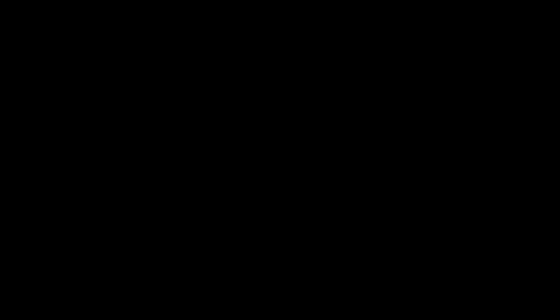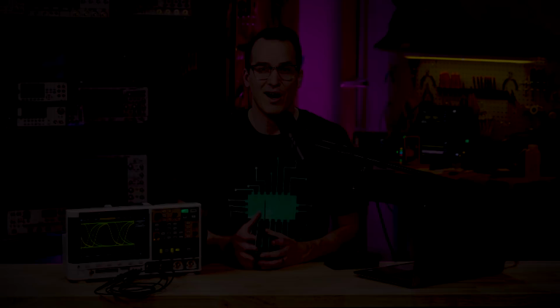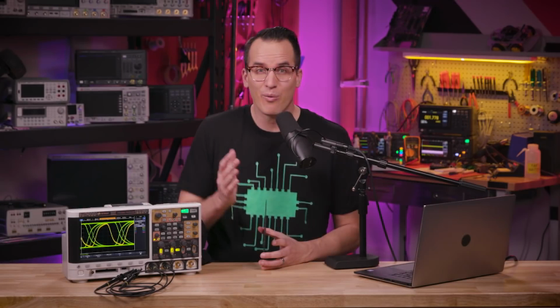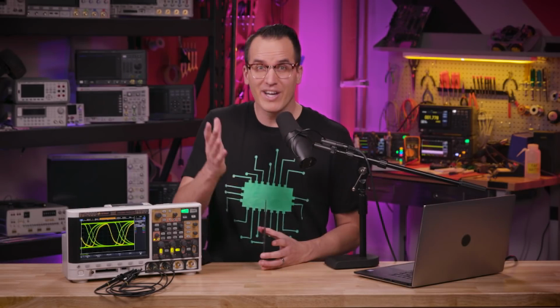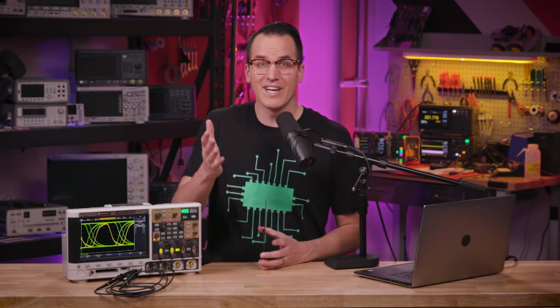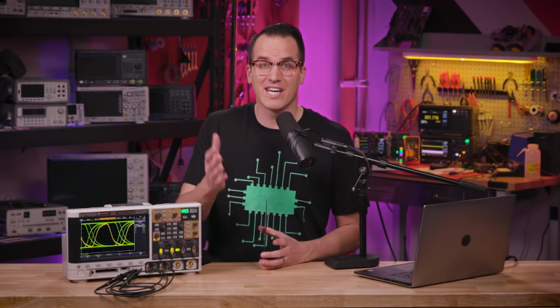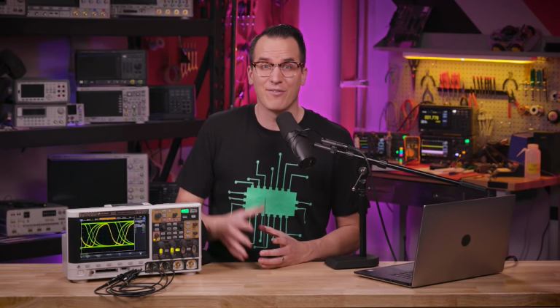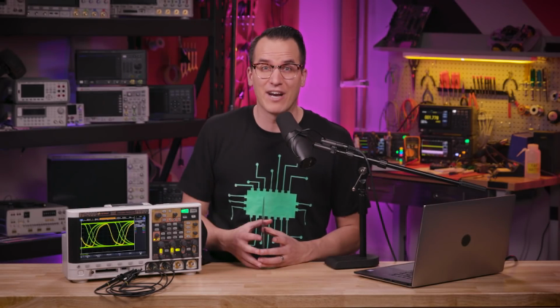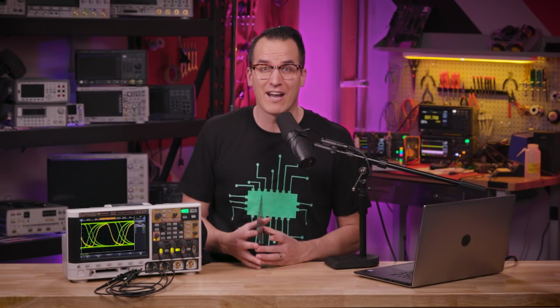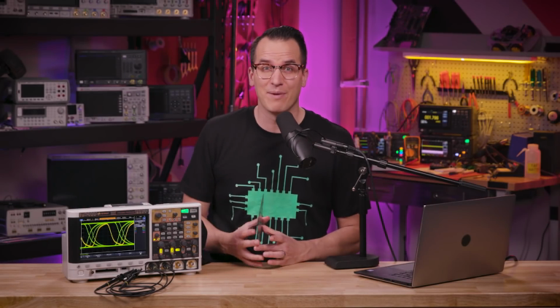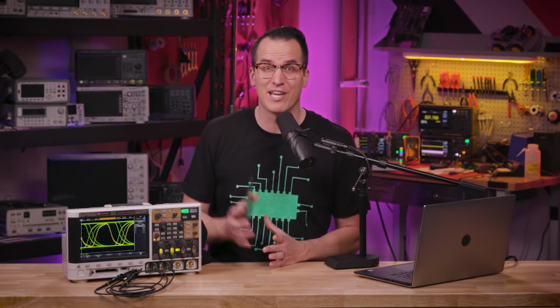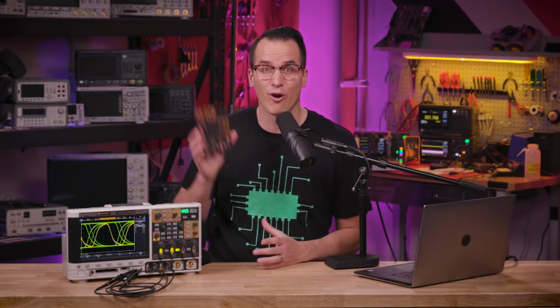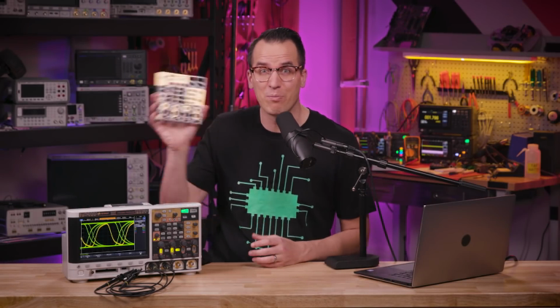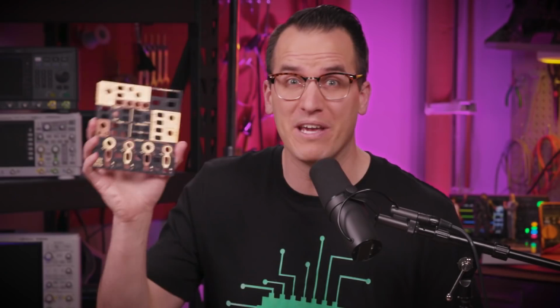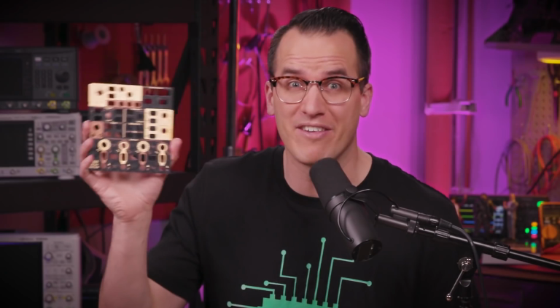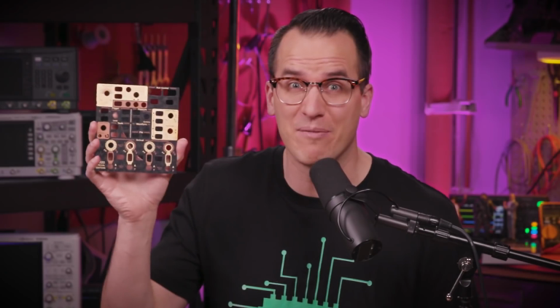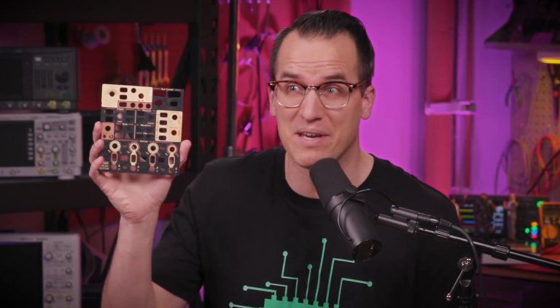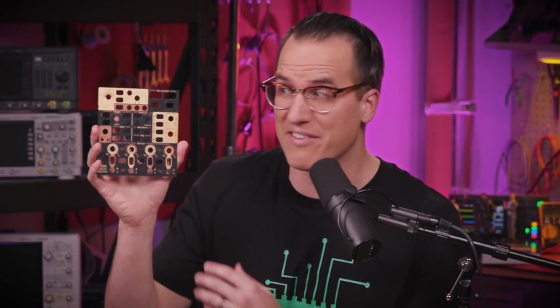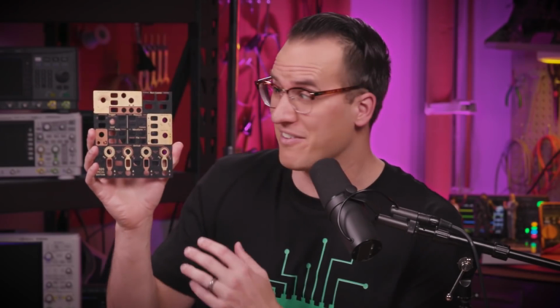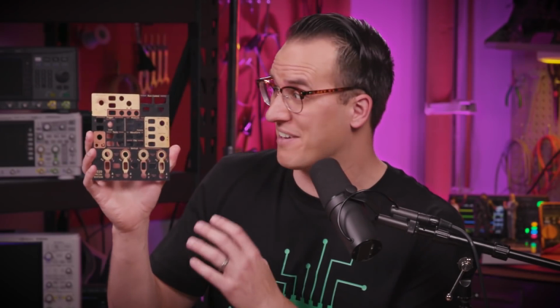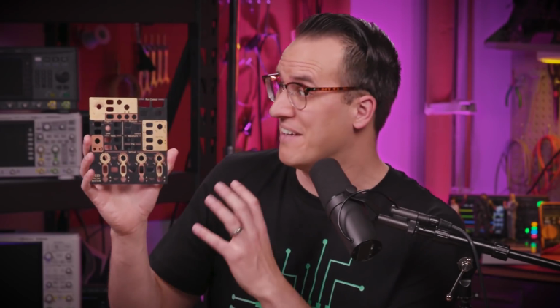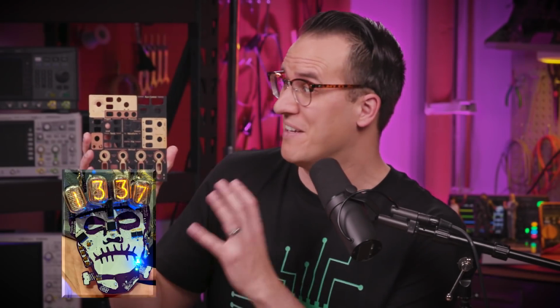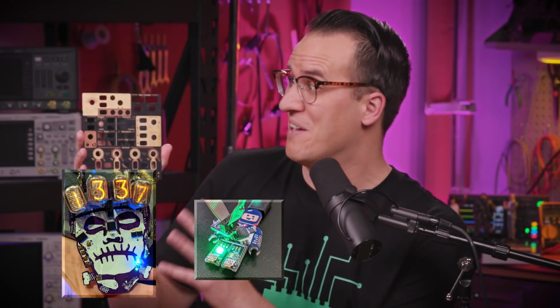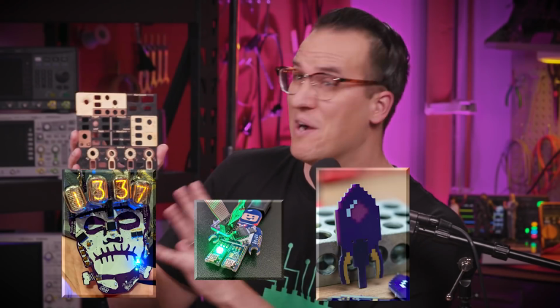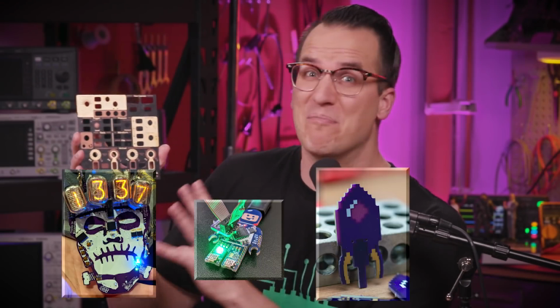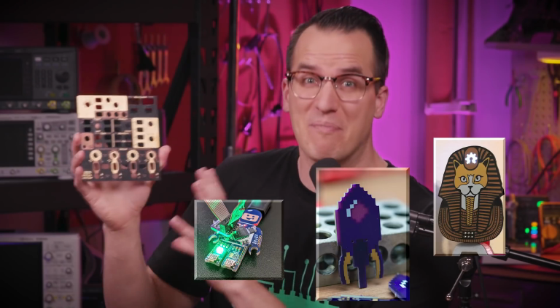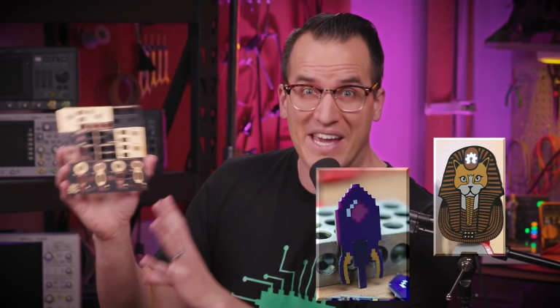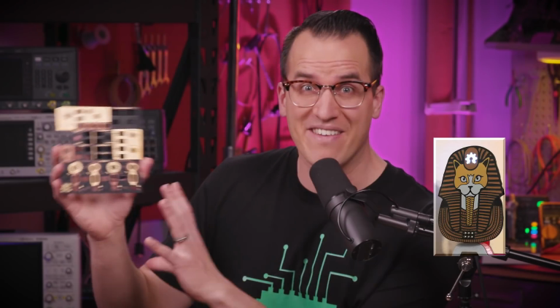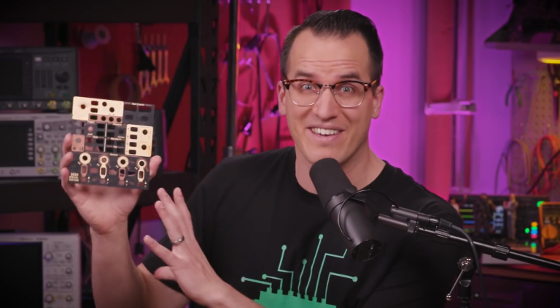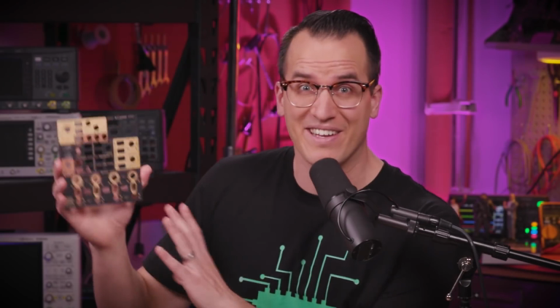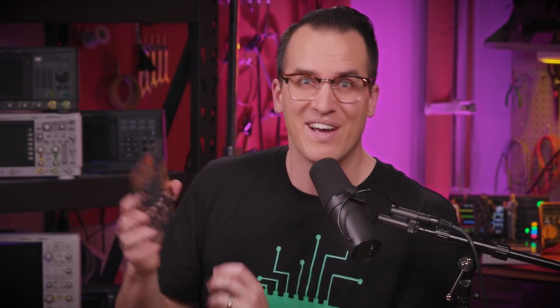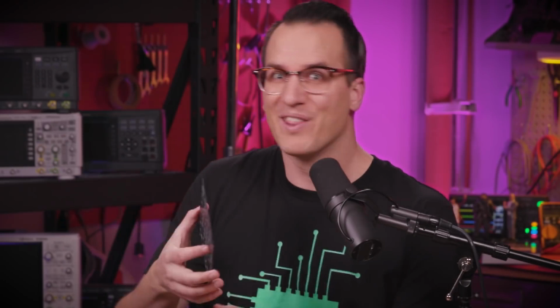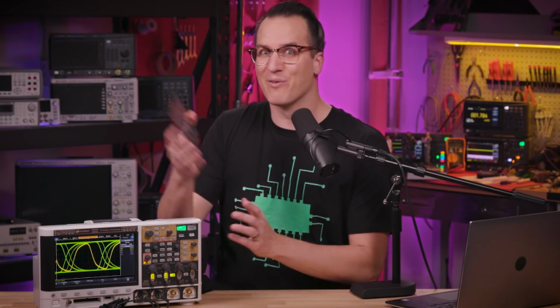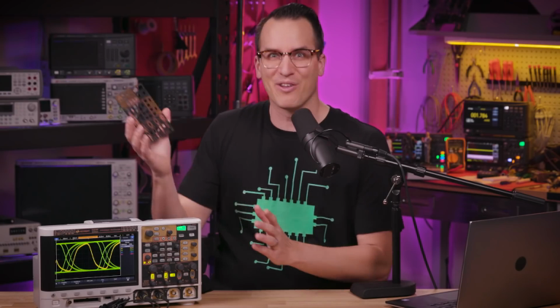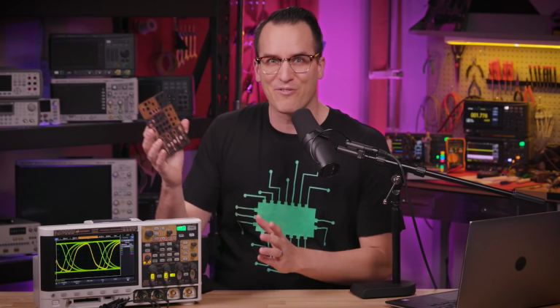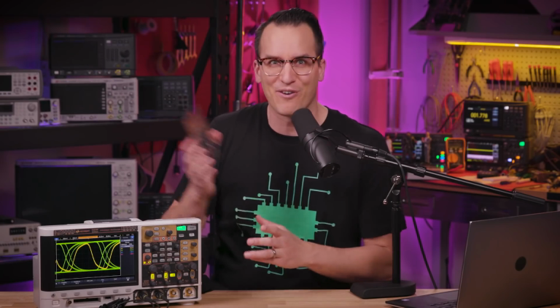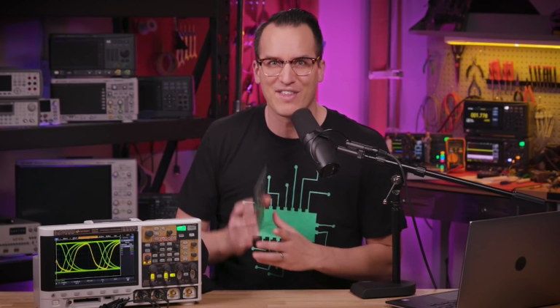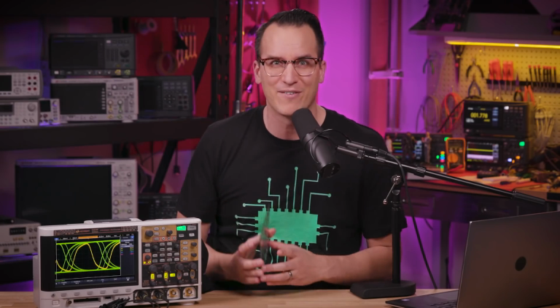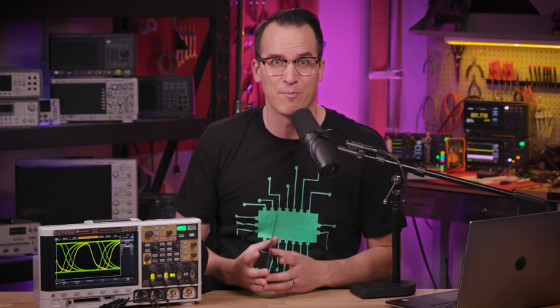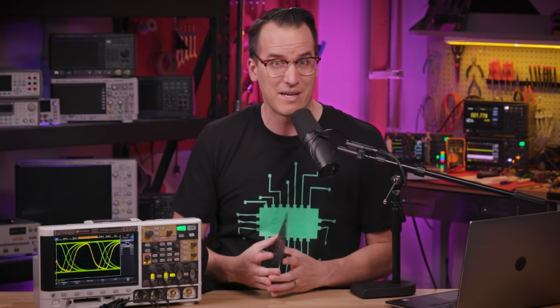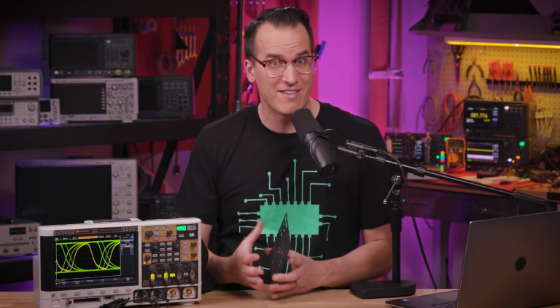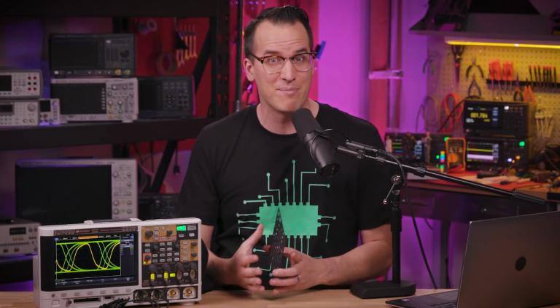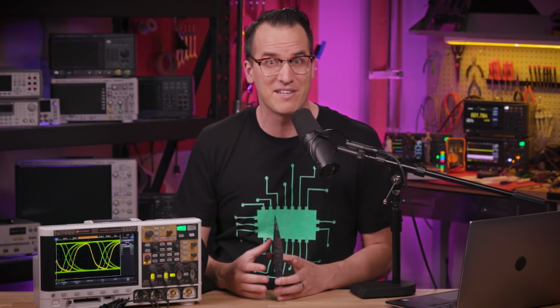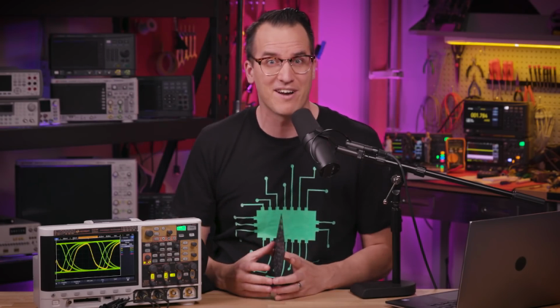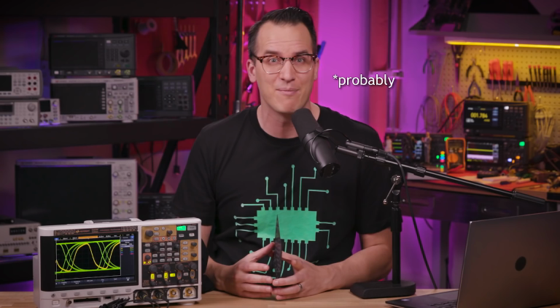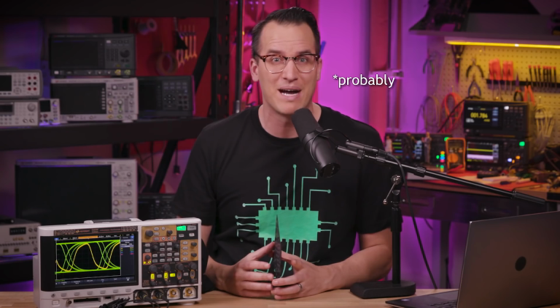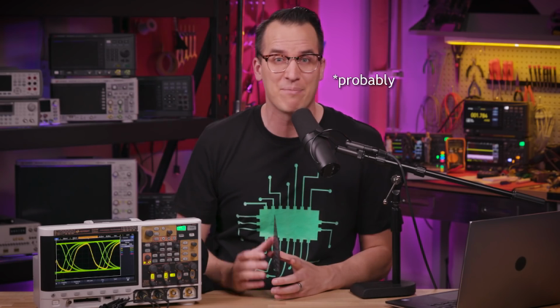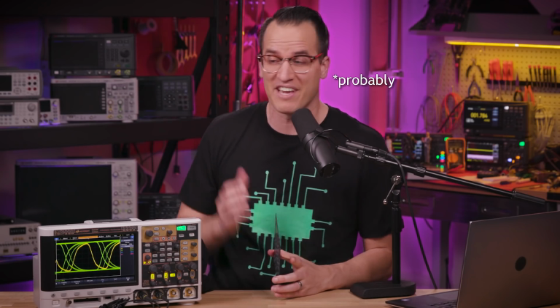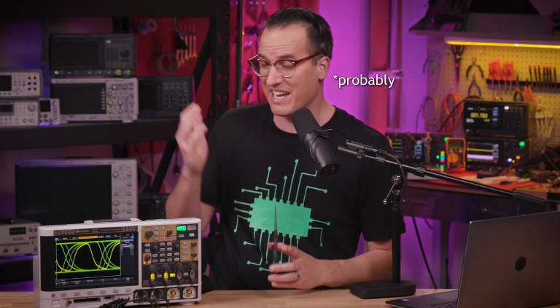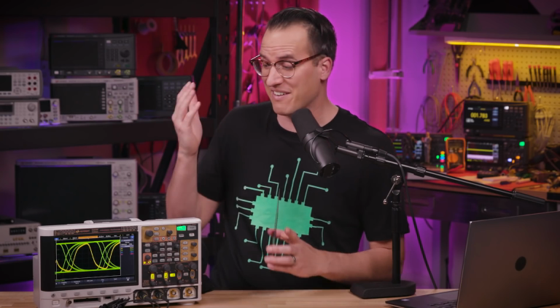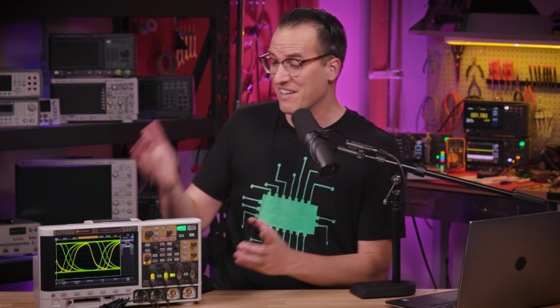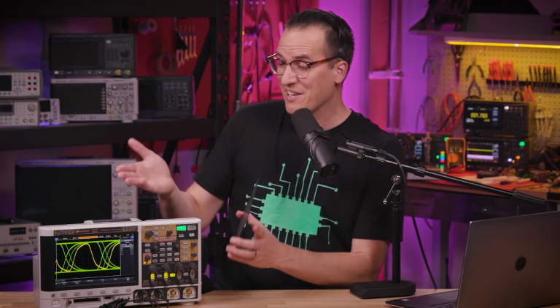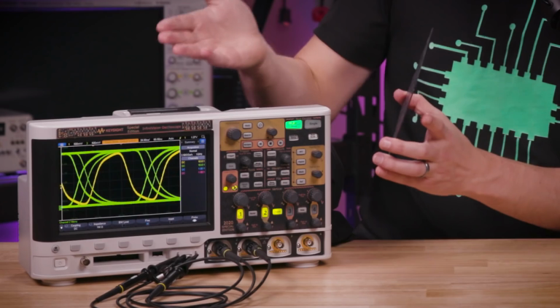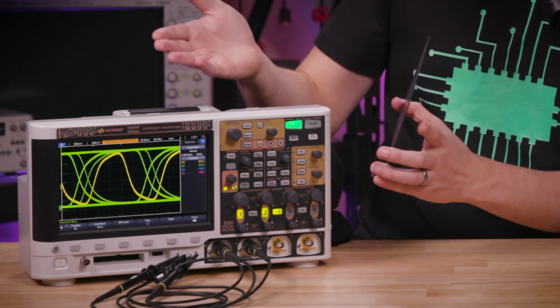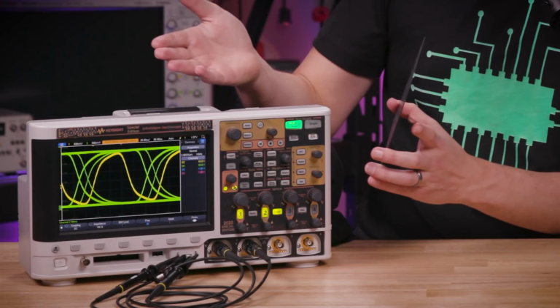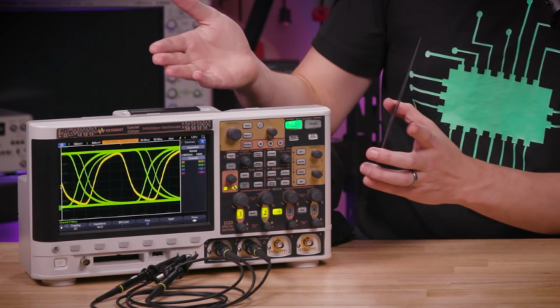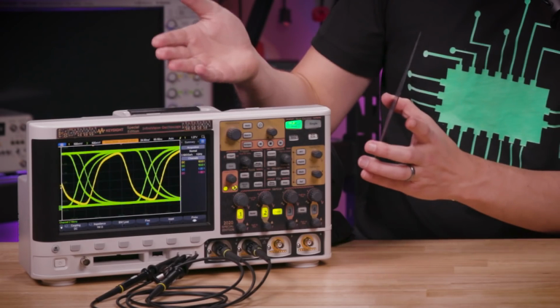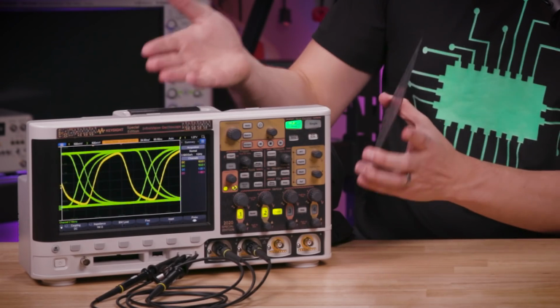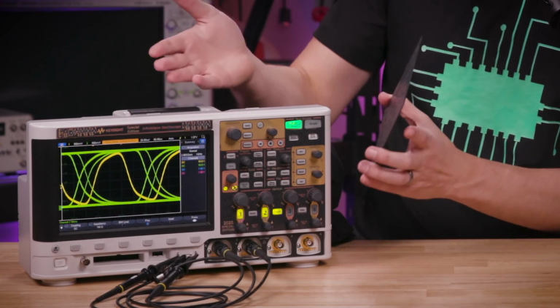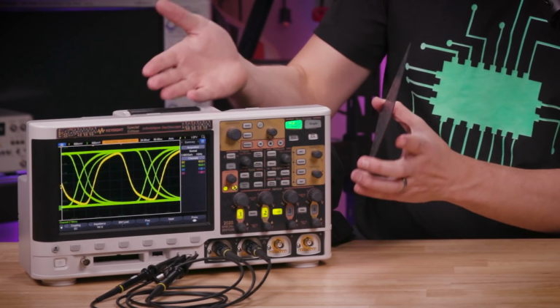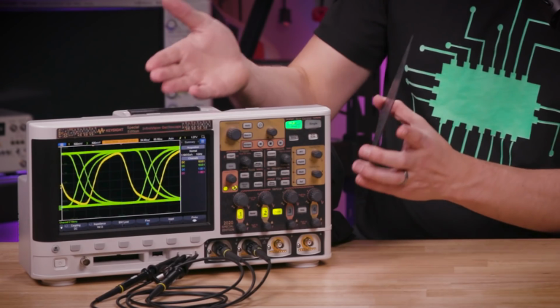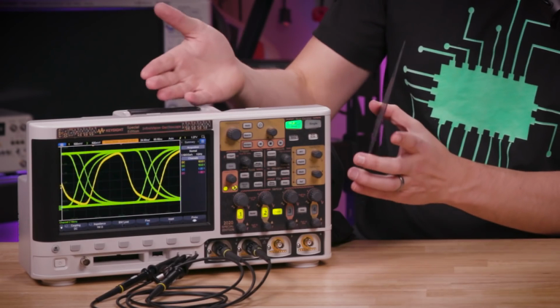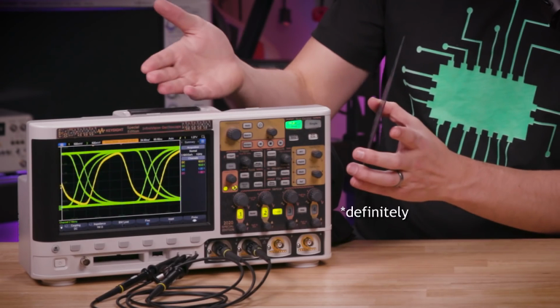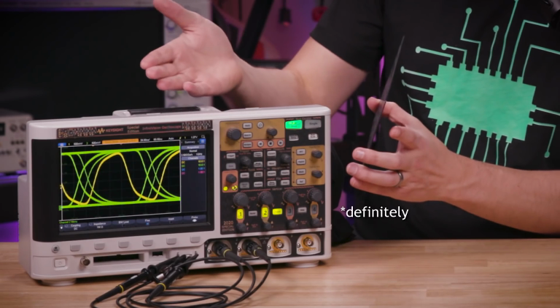We're going to cover how to make your PCBs look amazing, the world's first ever PCB time-lapse, and you have a chance to win free test gear.